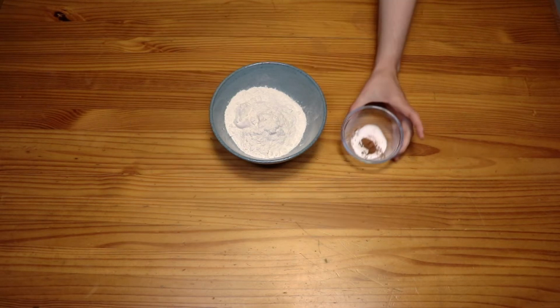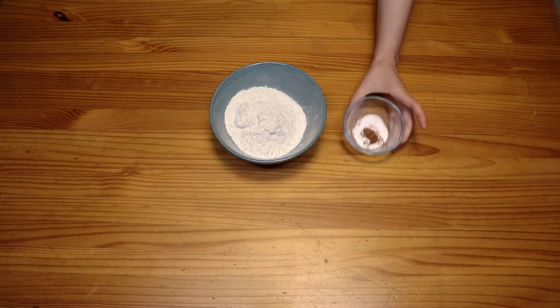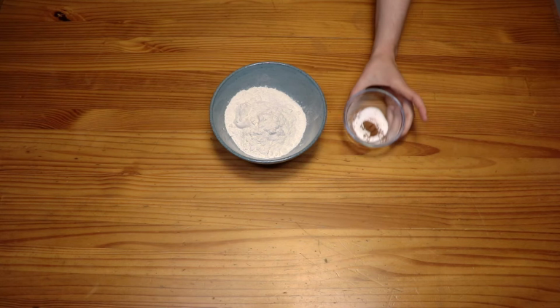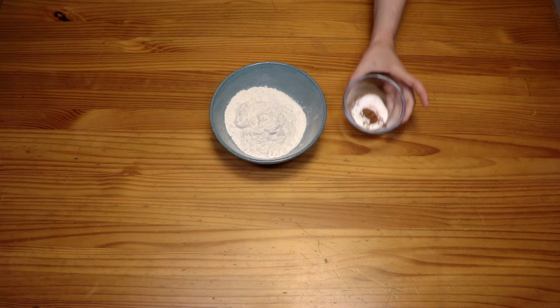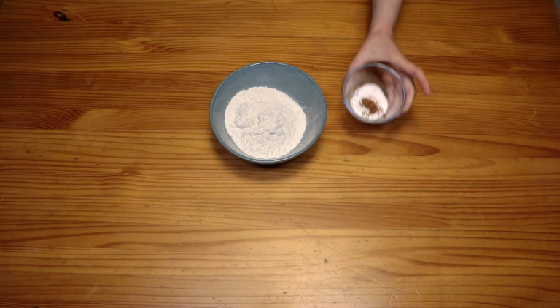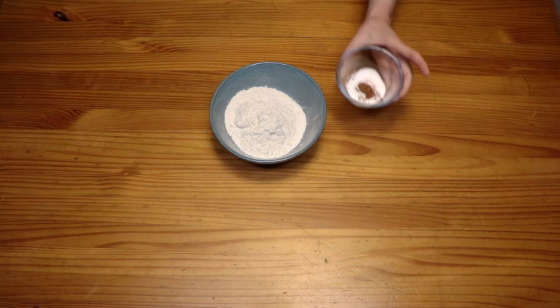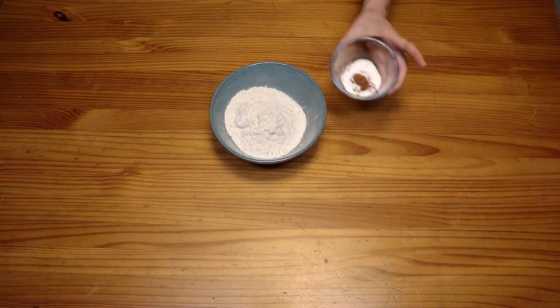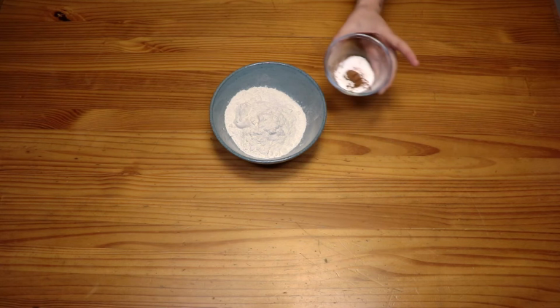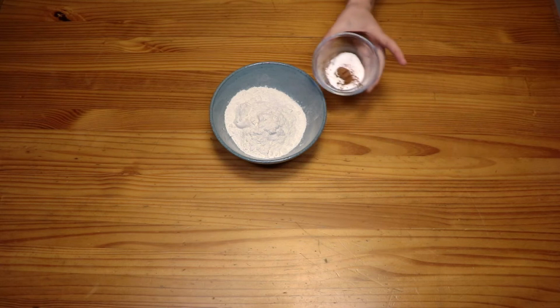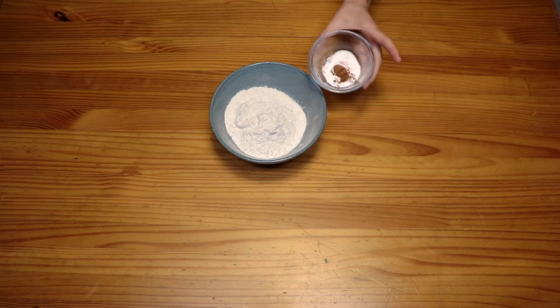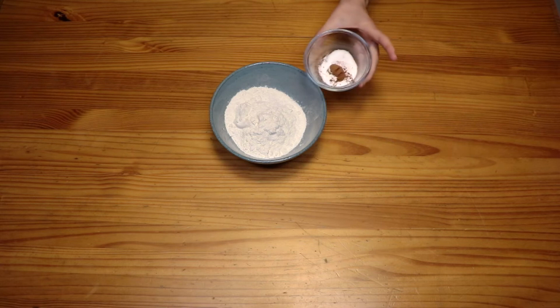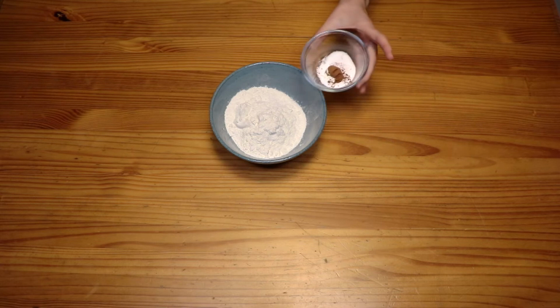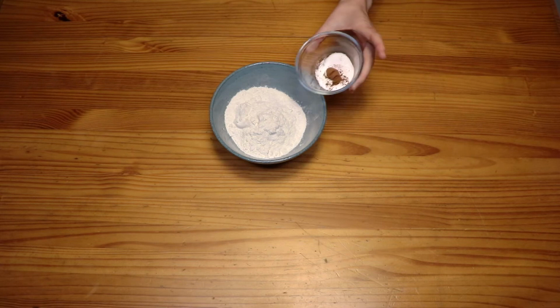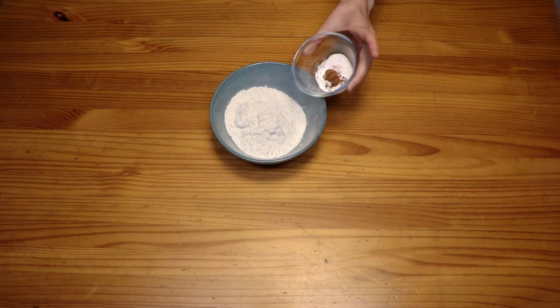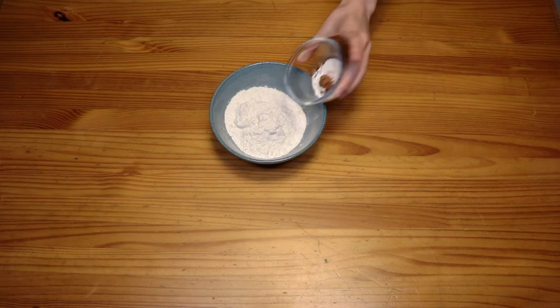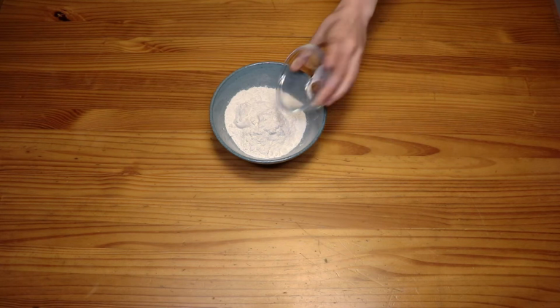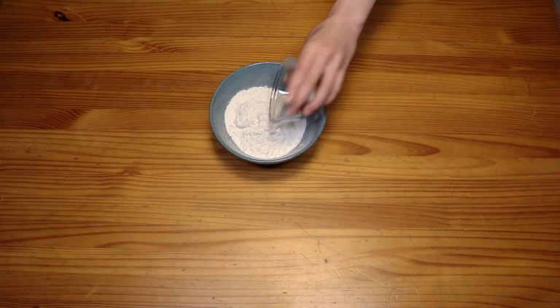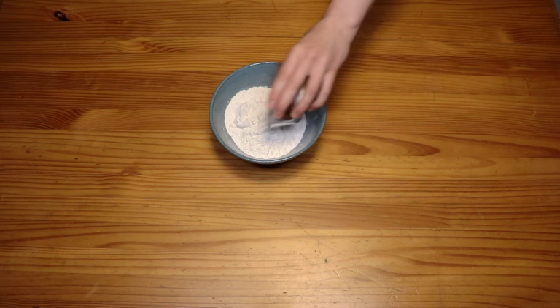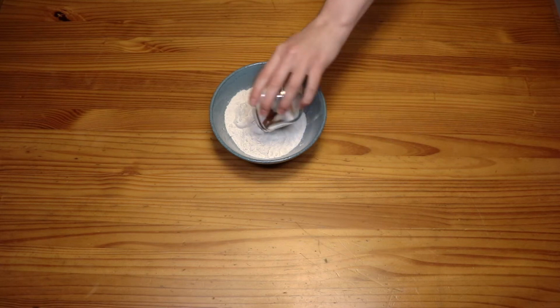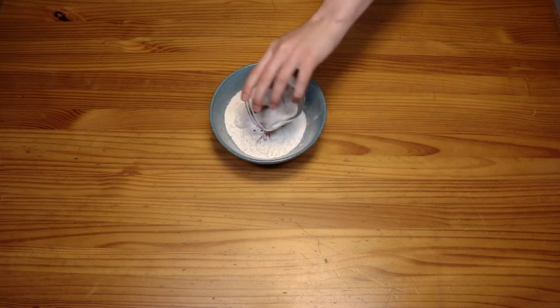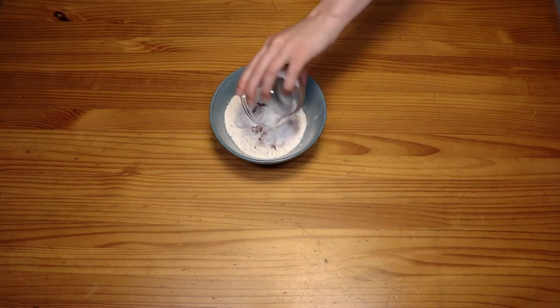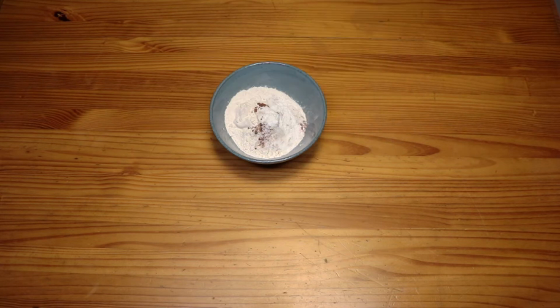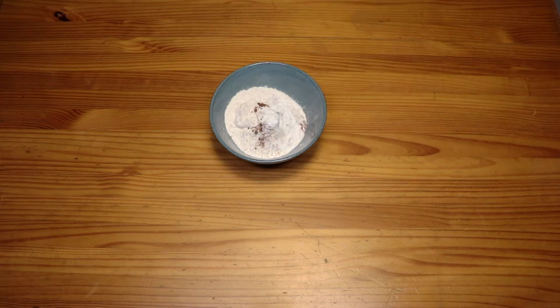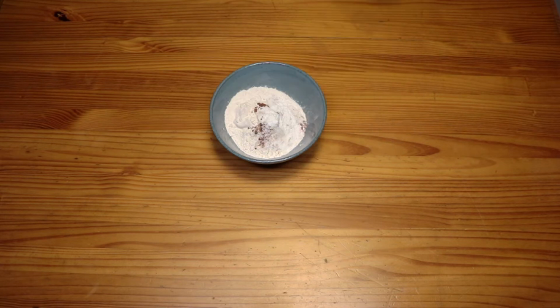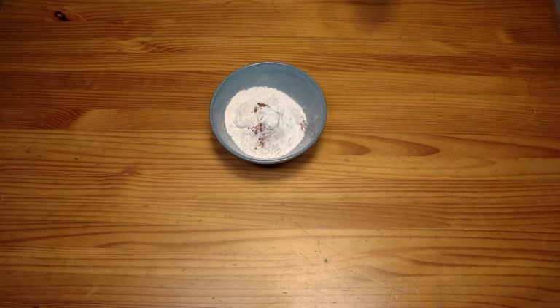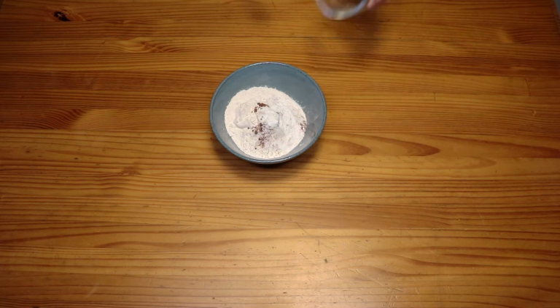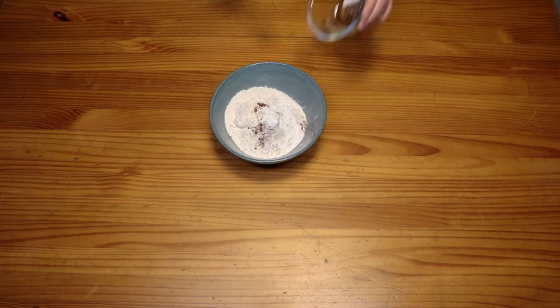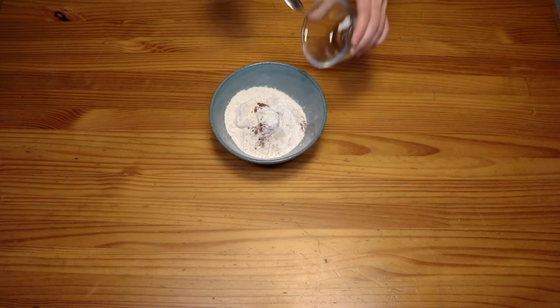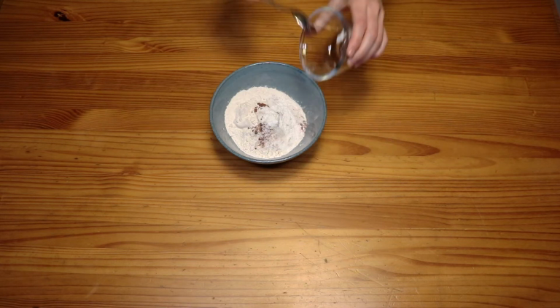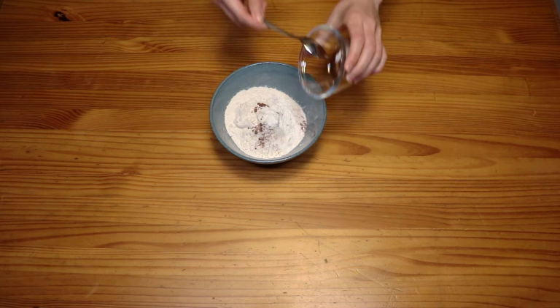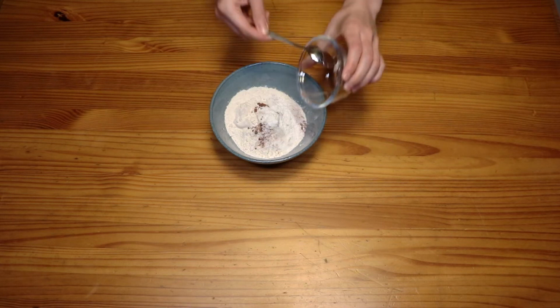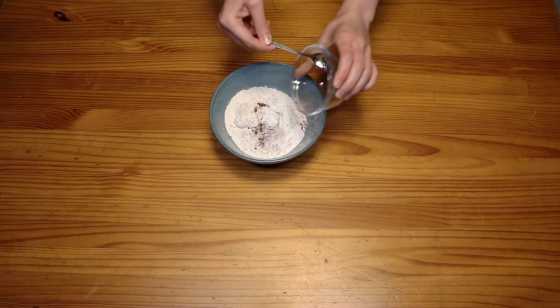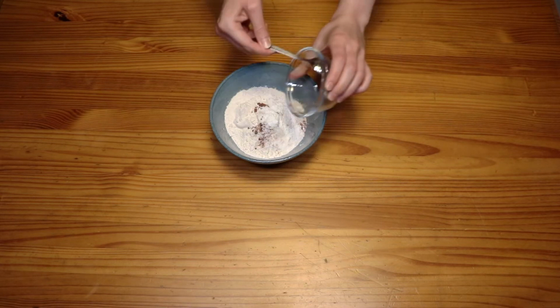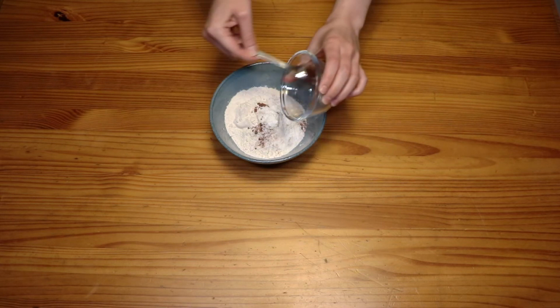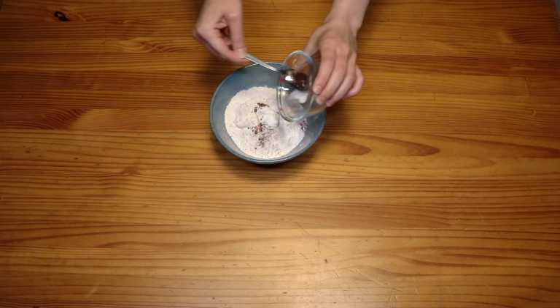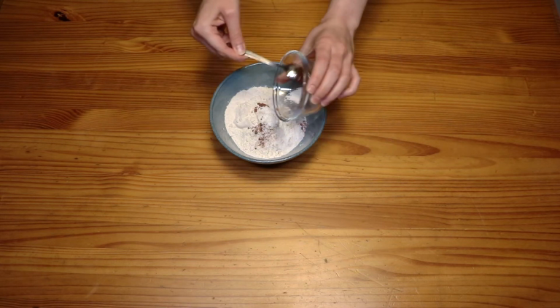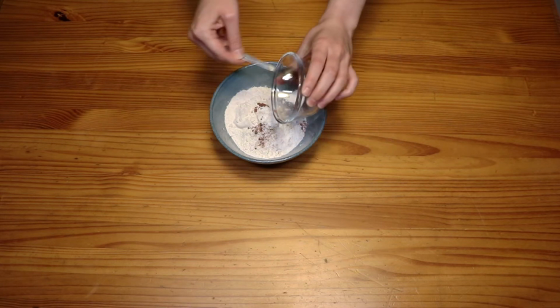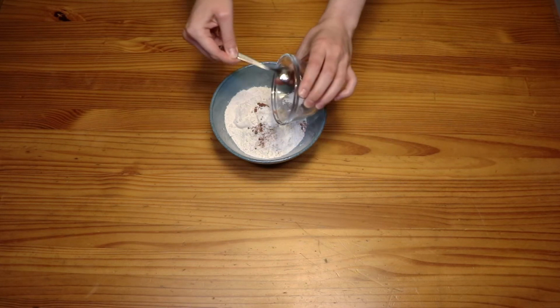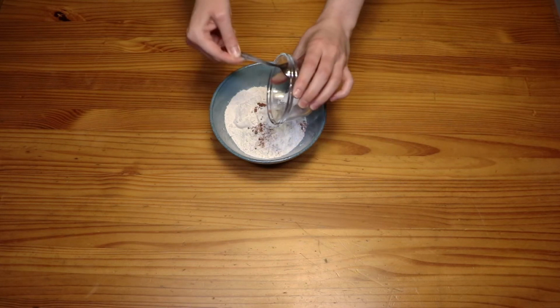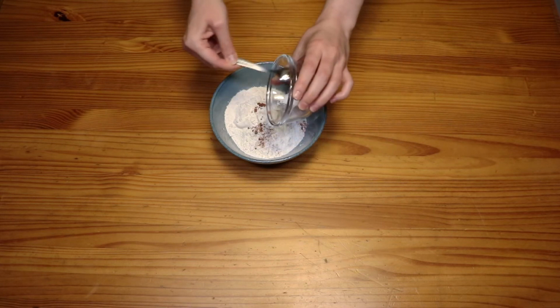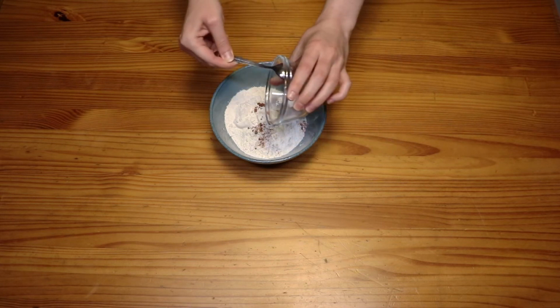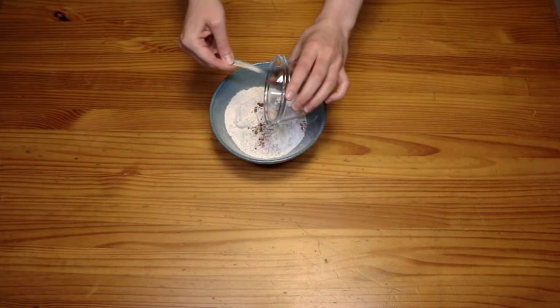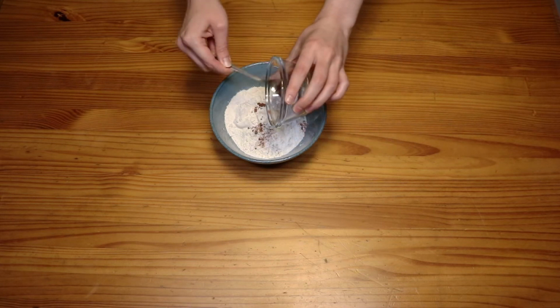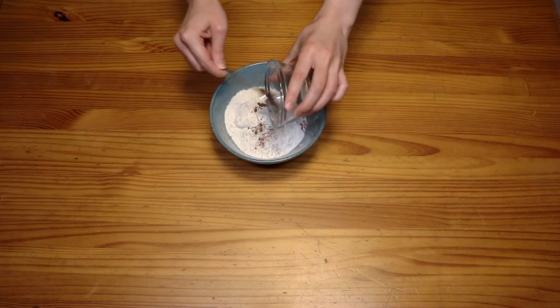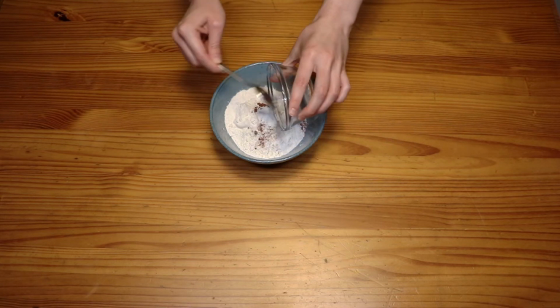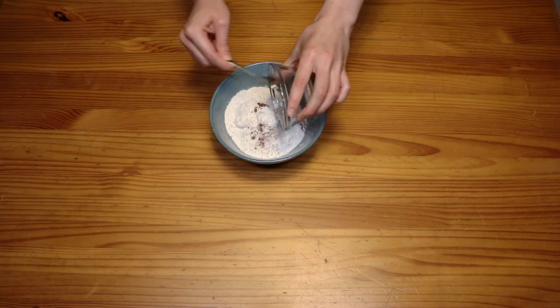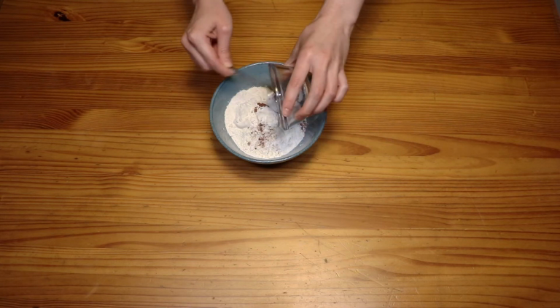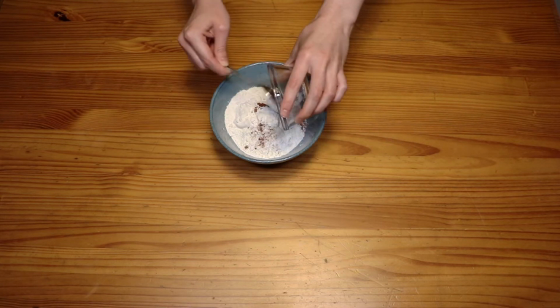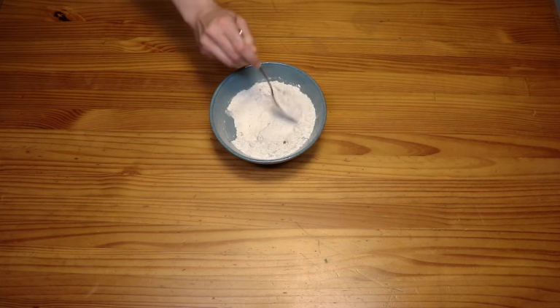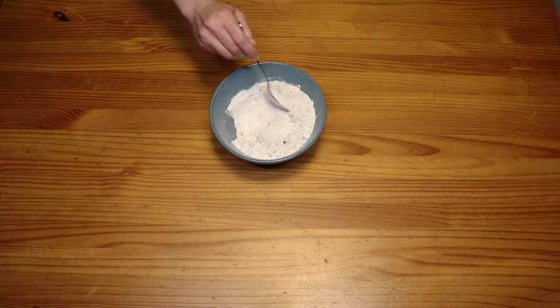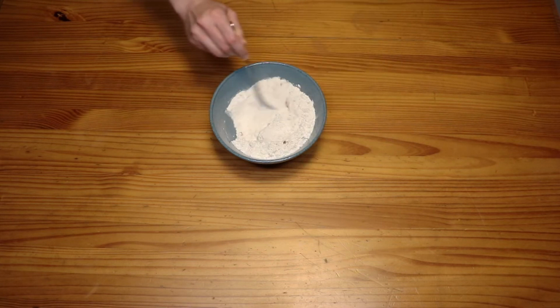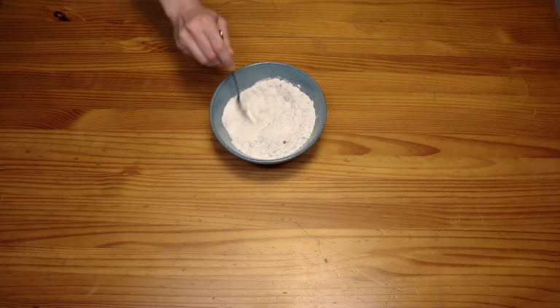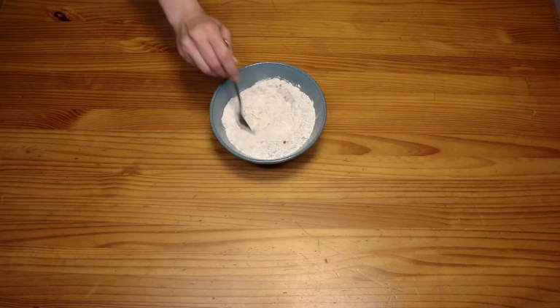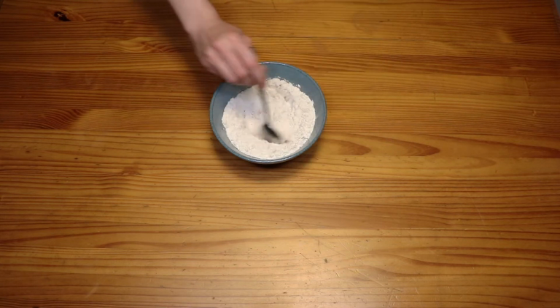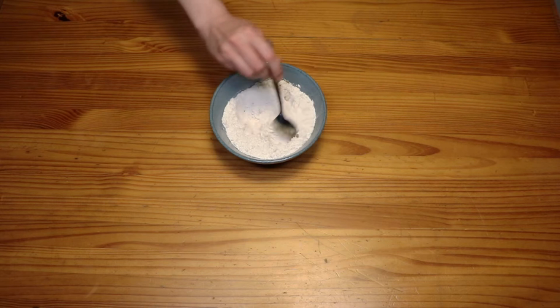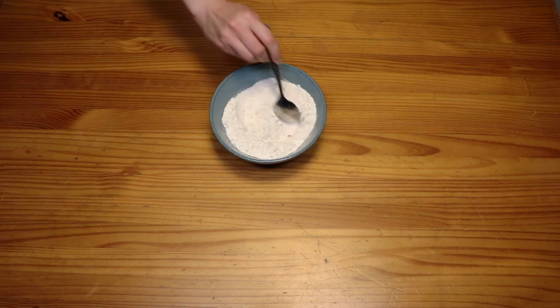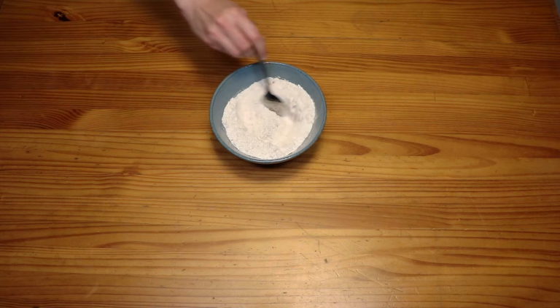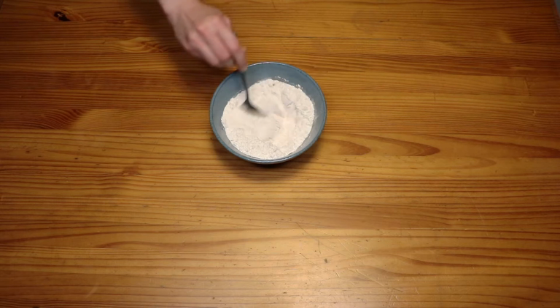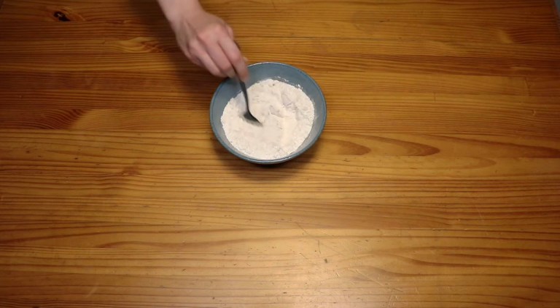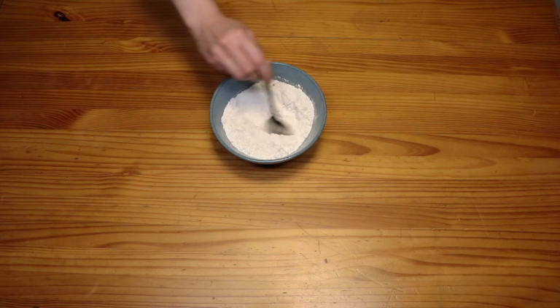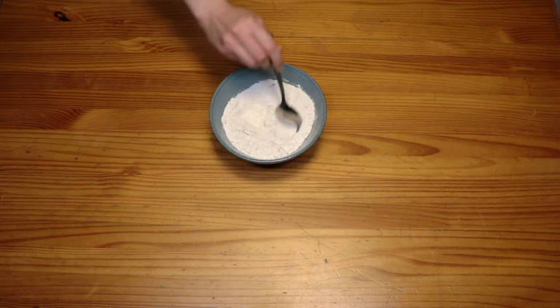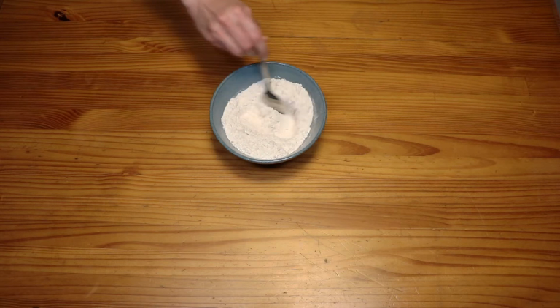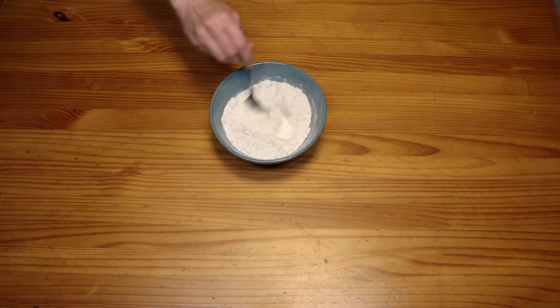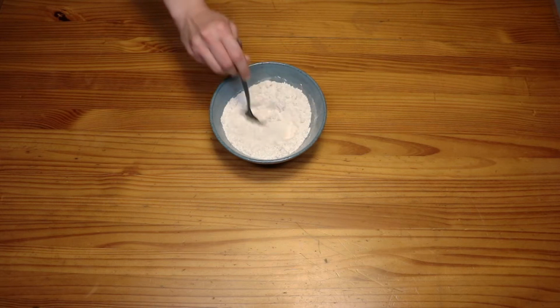Let's get all of our dry ingredients together, and make sure you get every last bit of it out of there. Take a spoon and stir to combine.